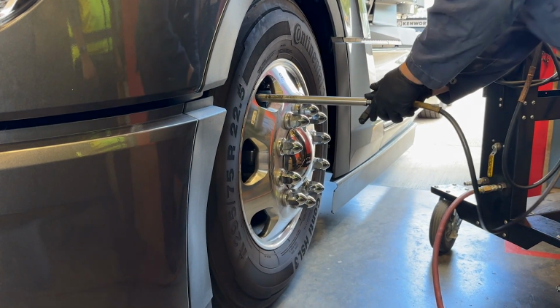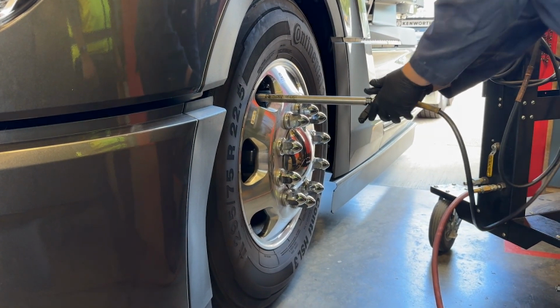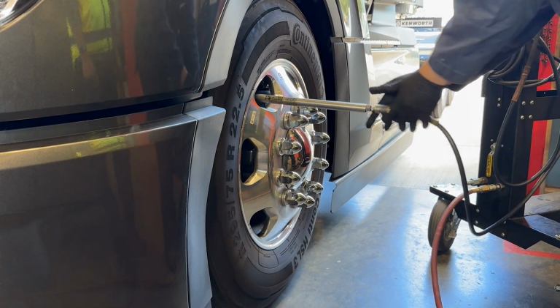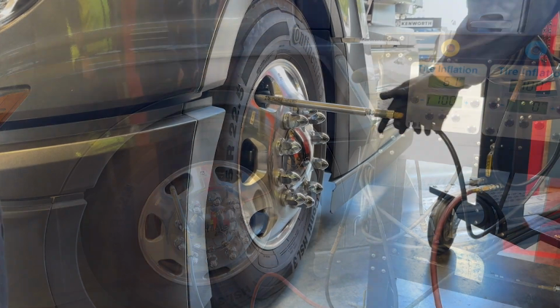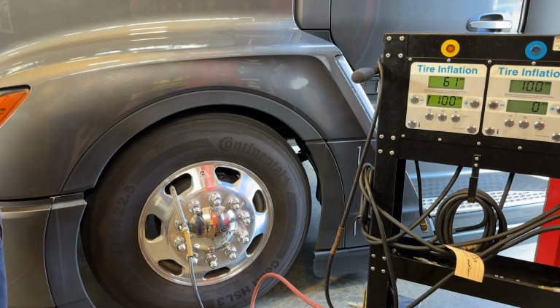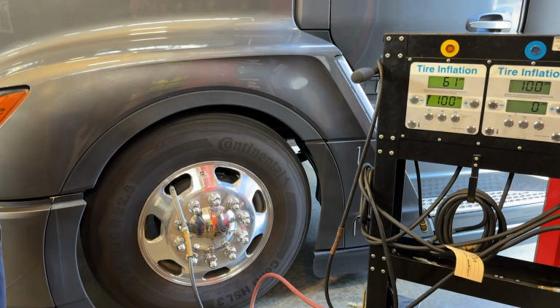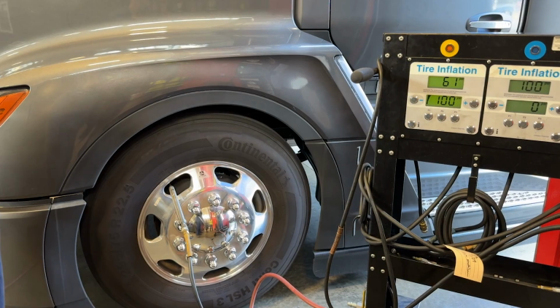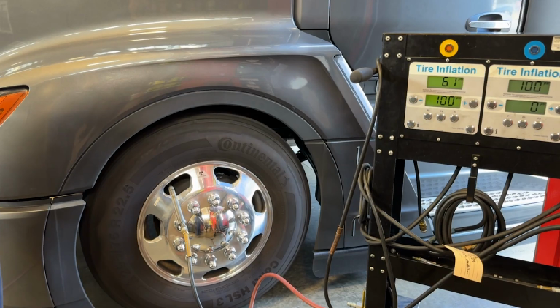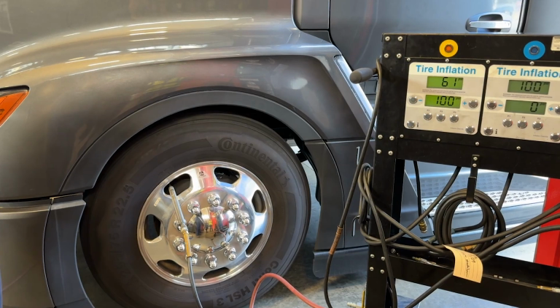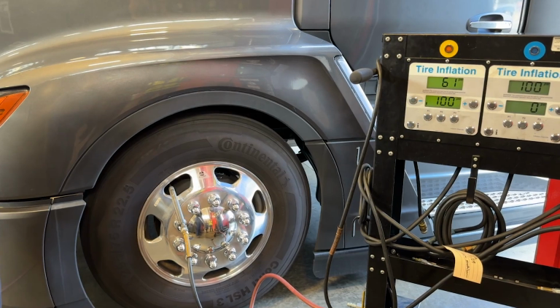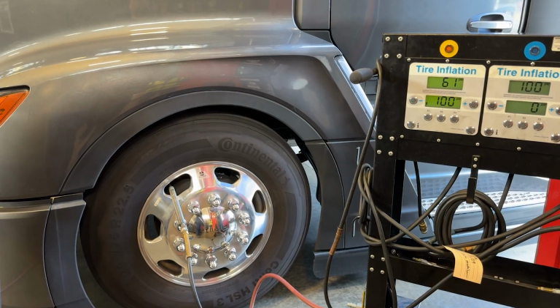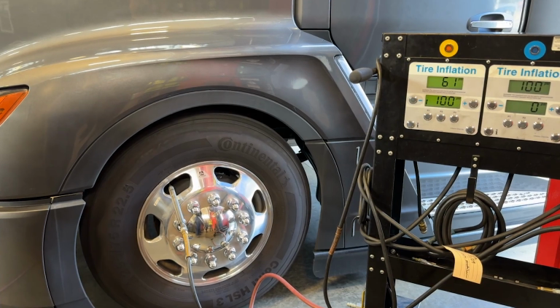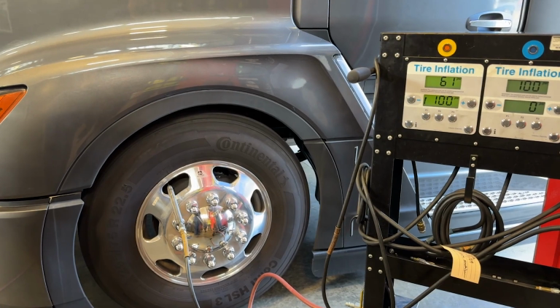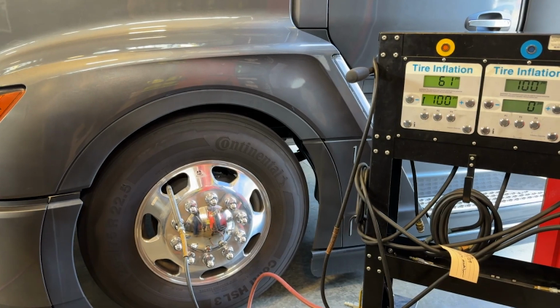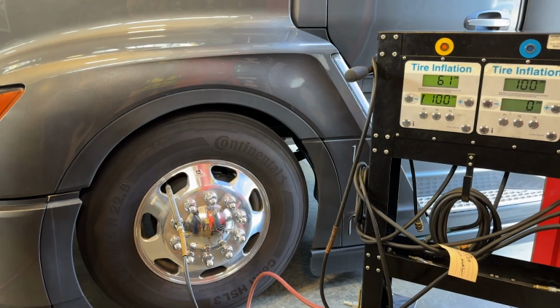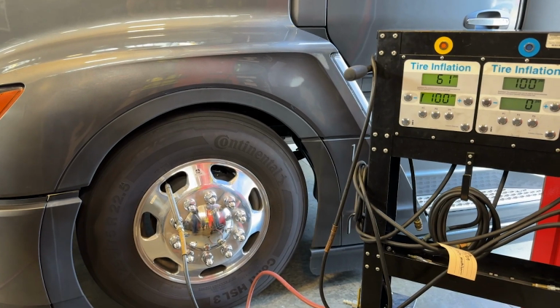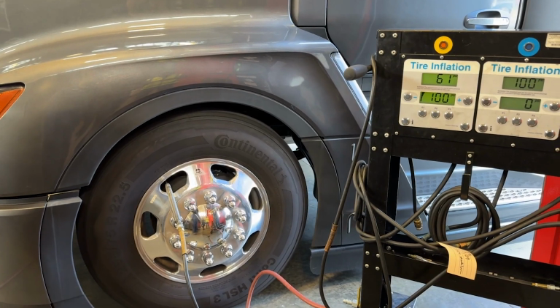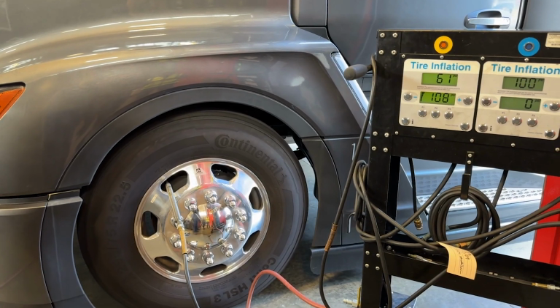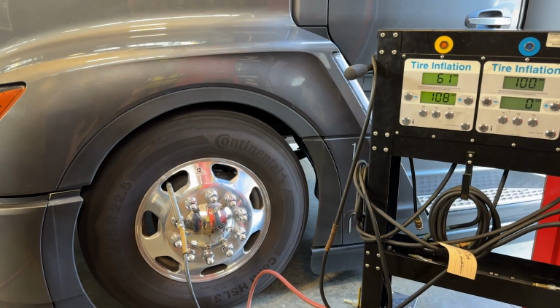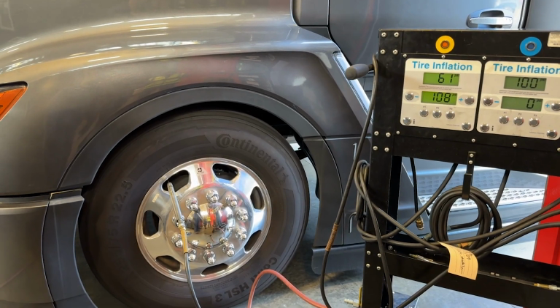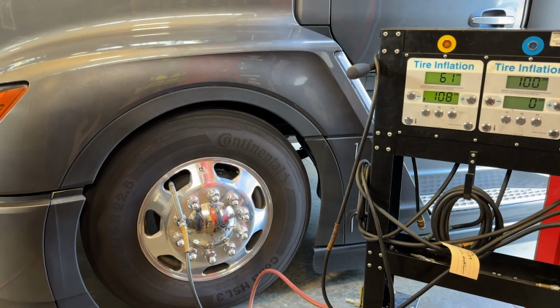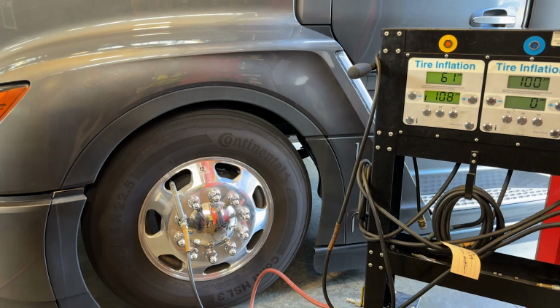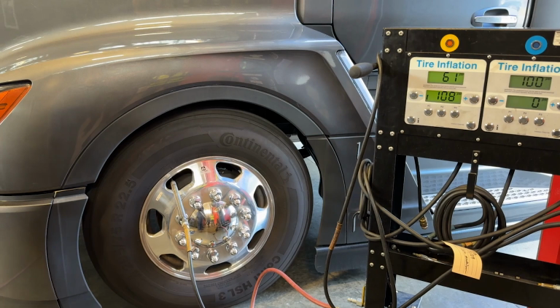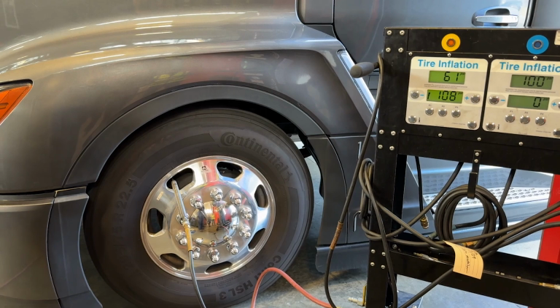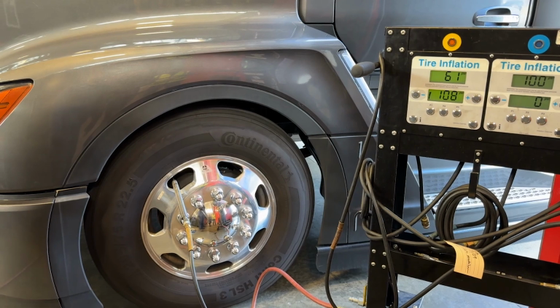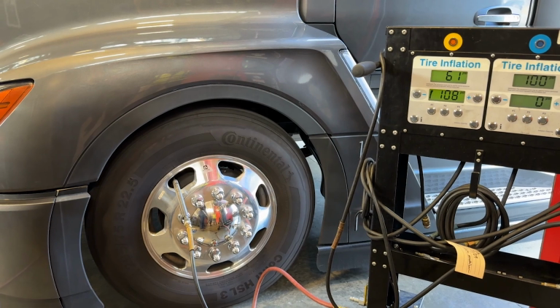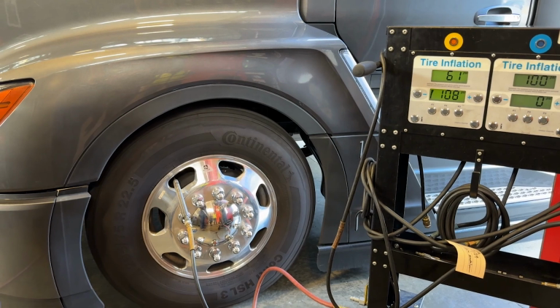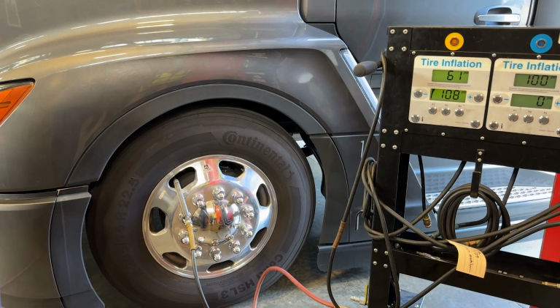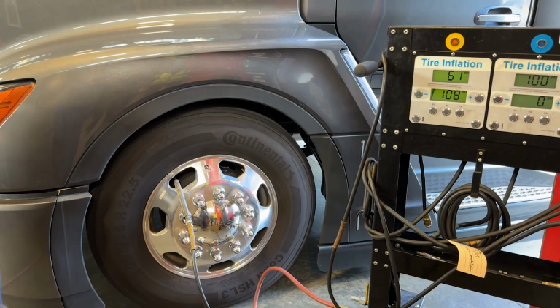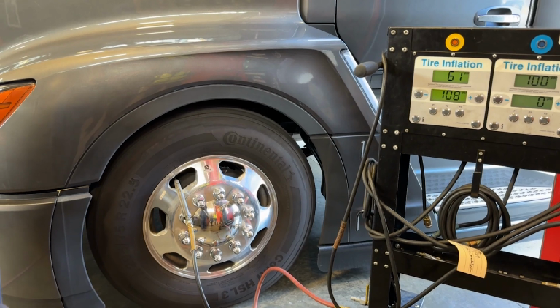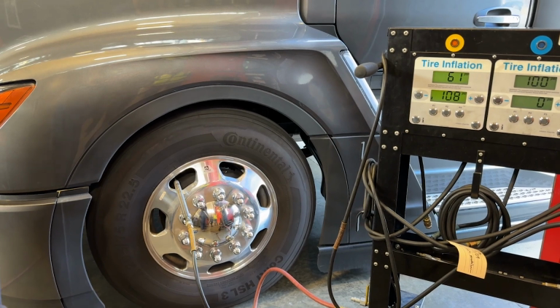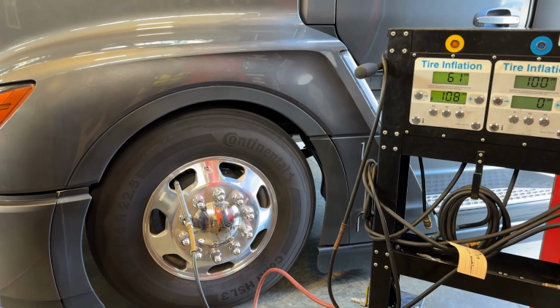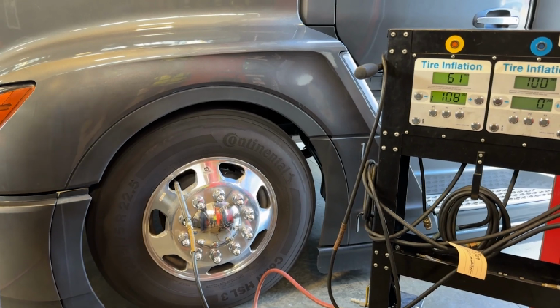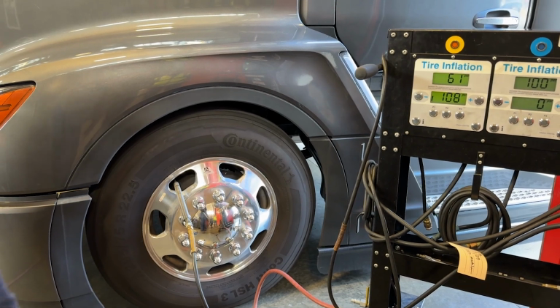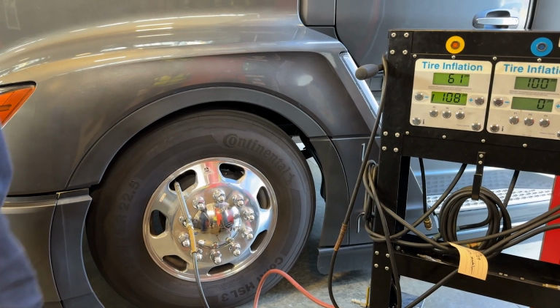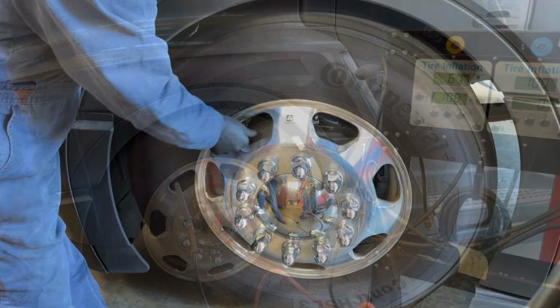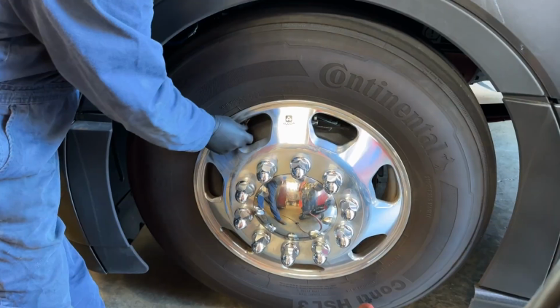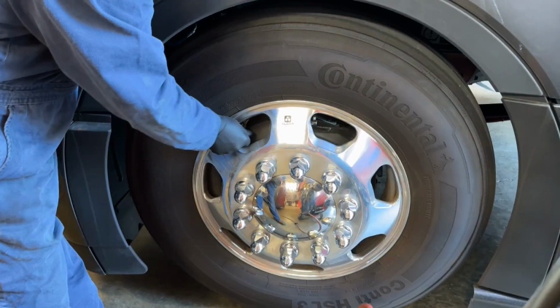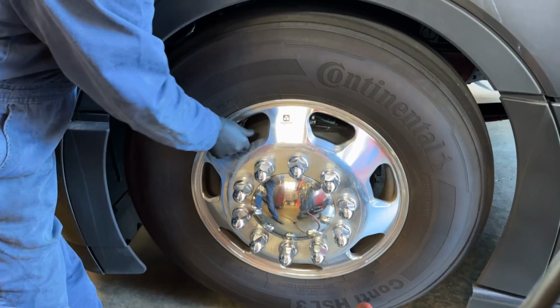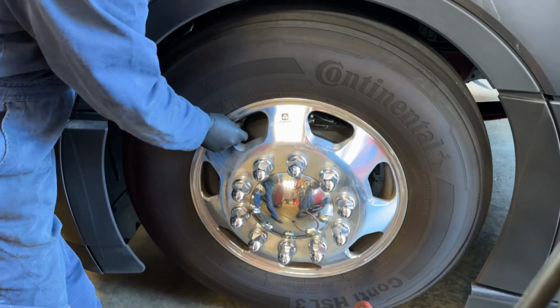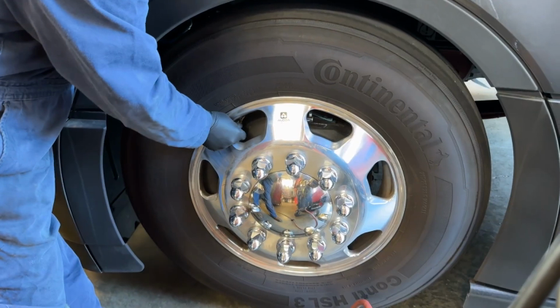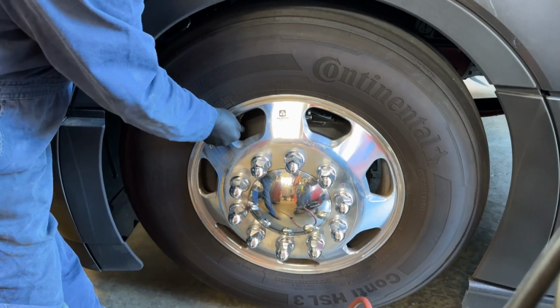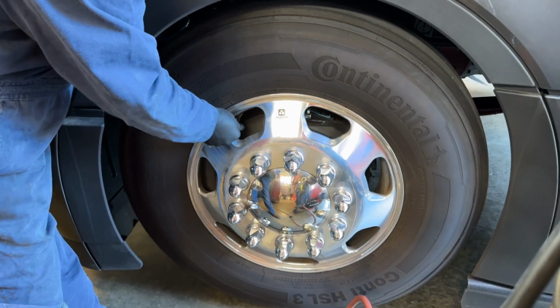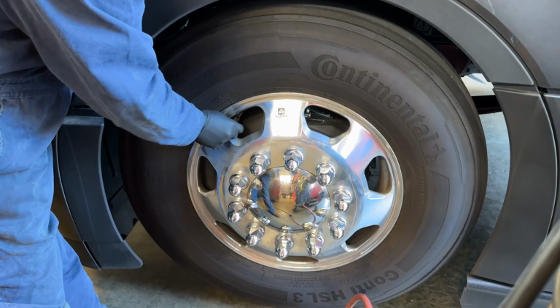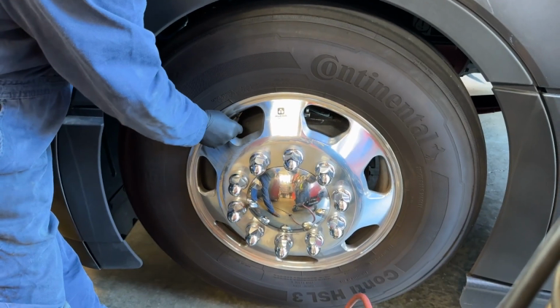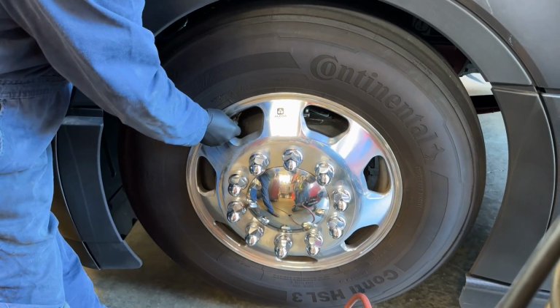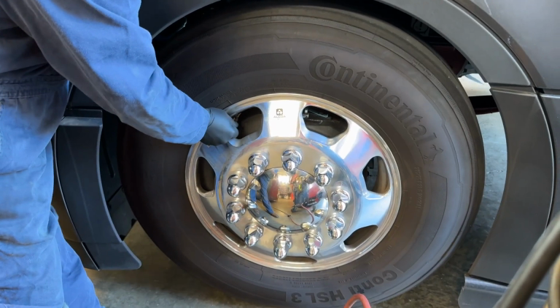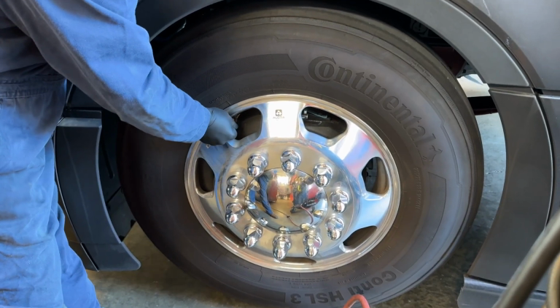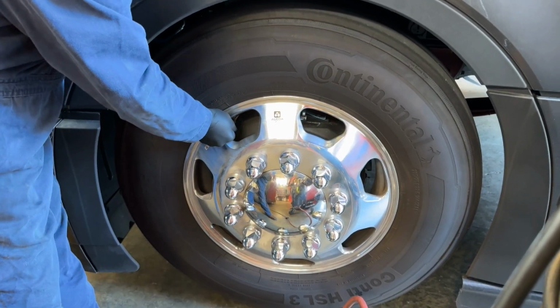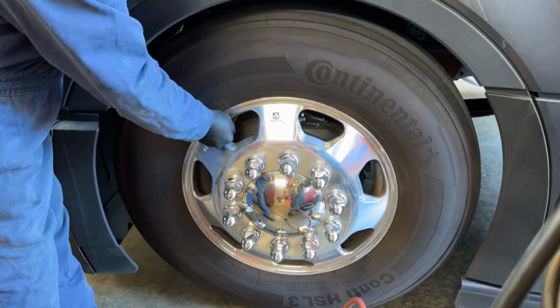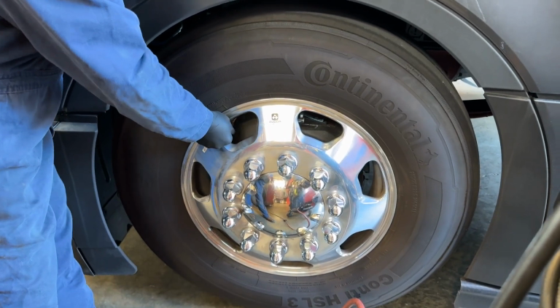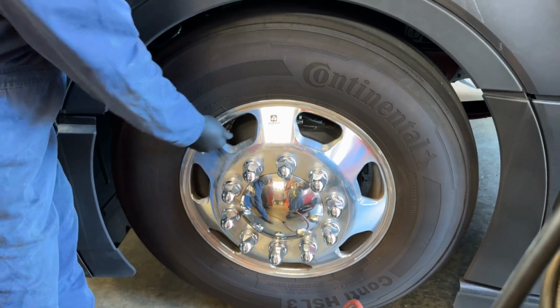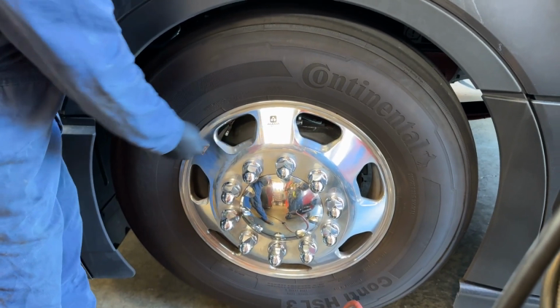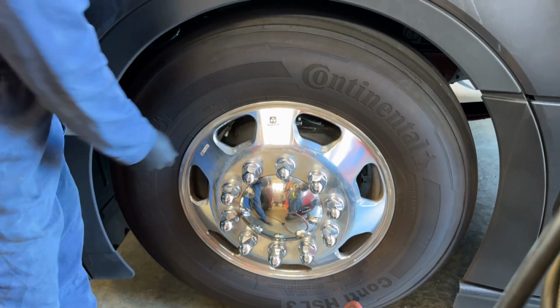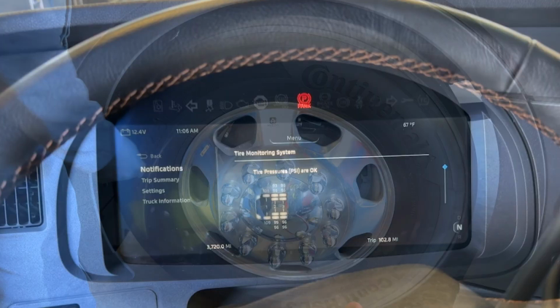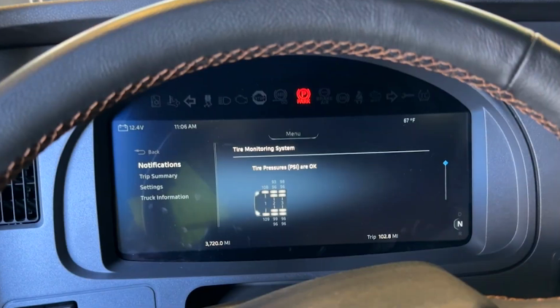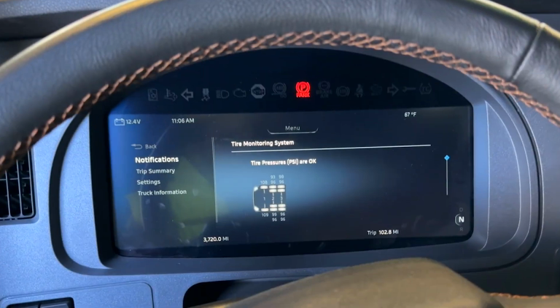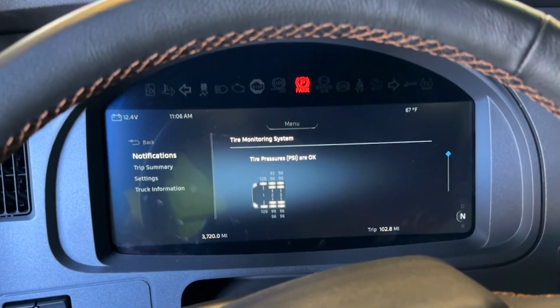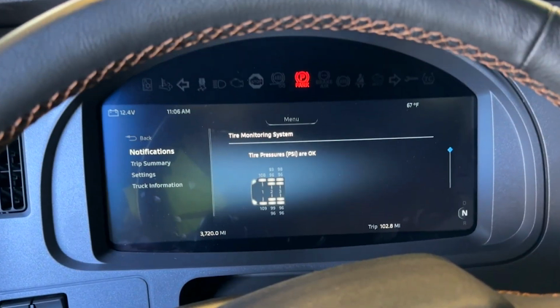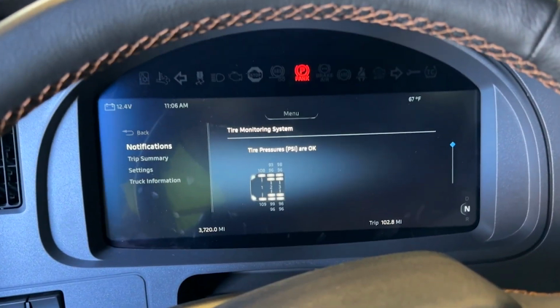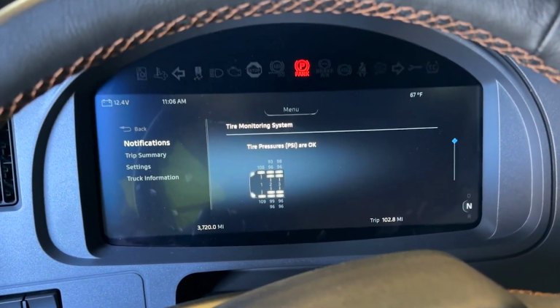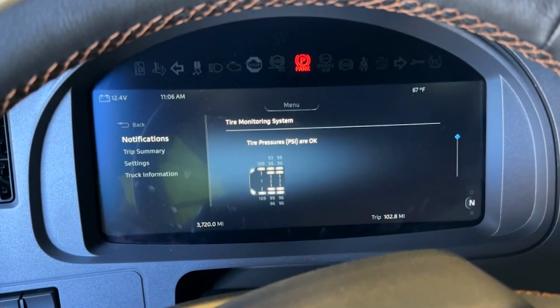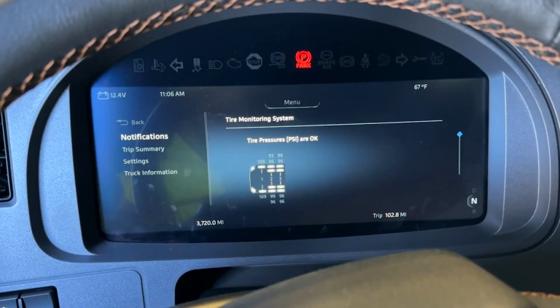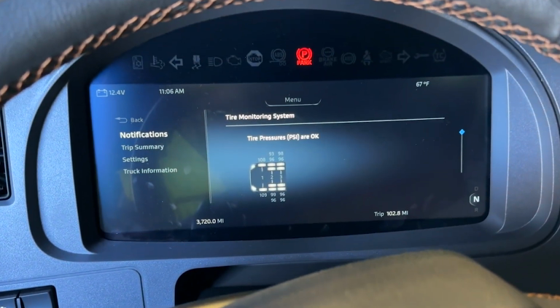Being able to monitor tire pressures and quickly identify issues is a great way to minimize downtime while extending tire life.